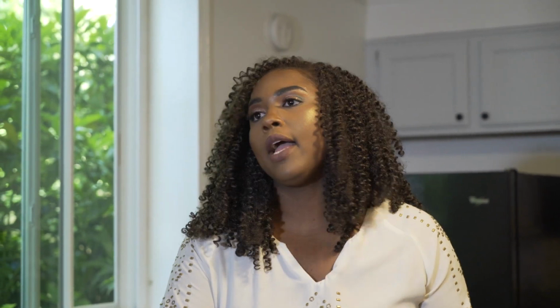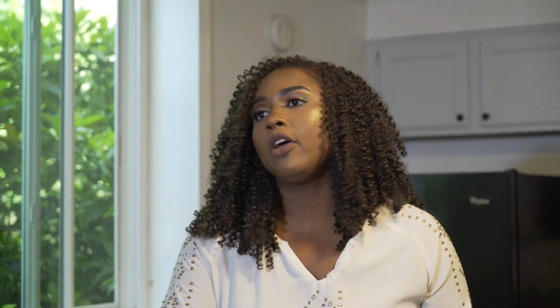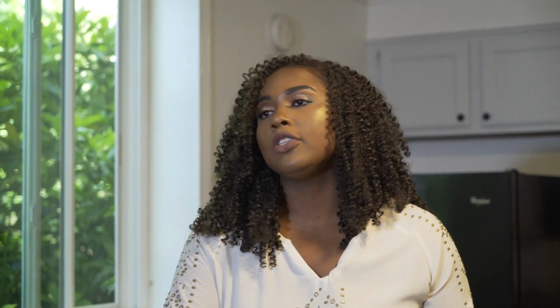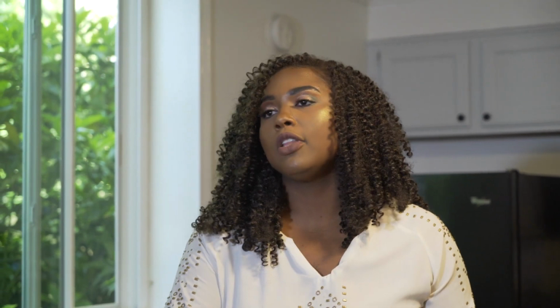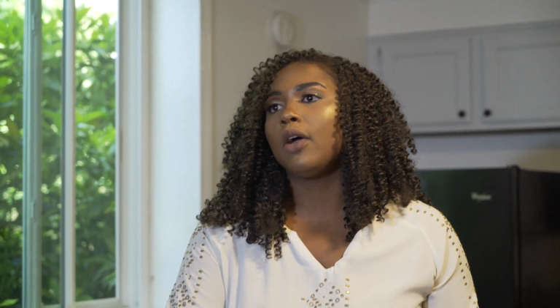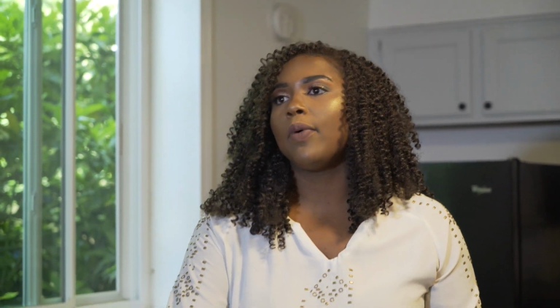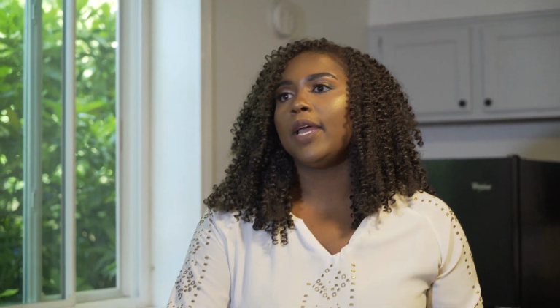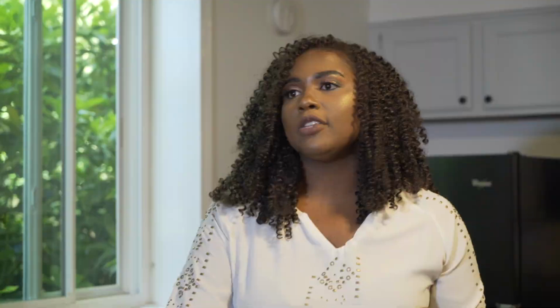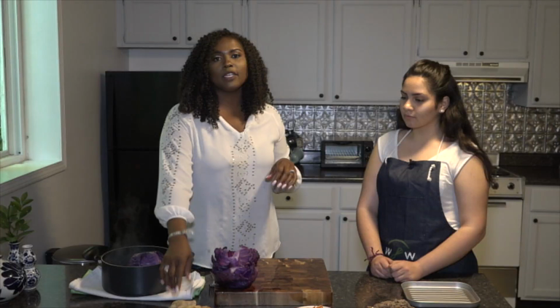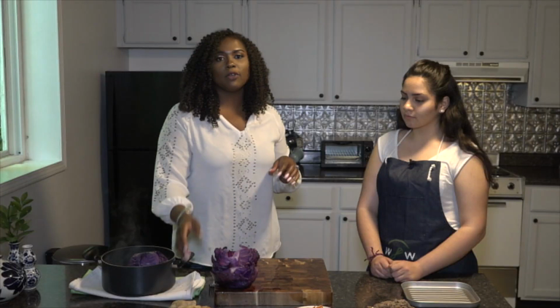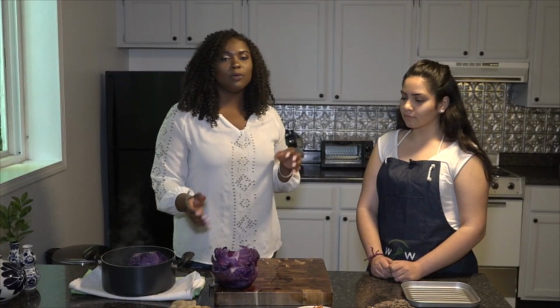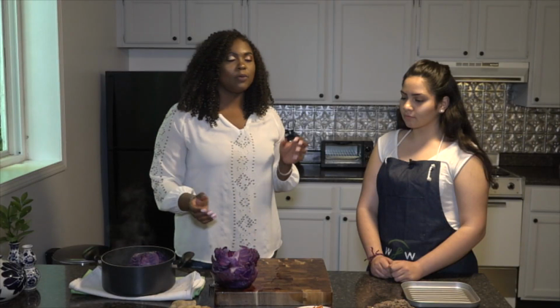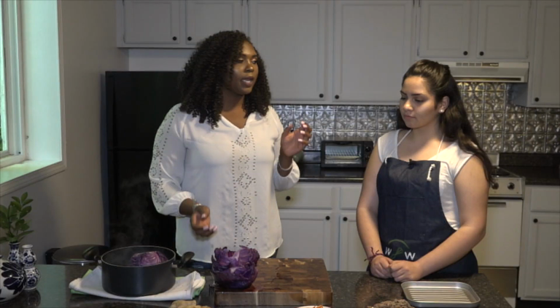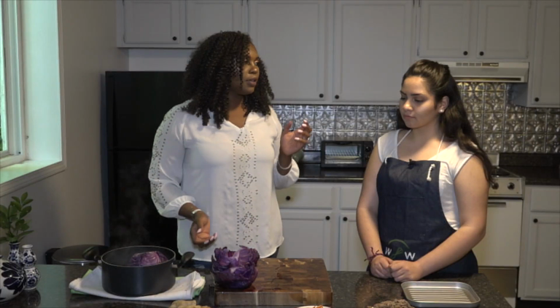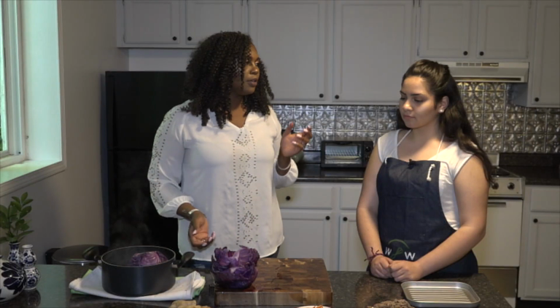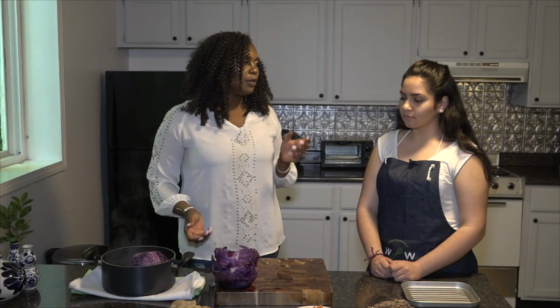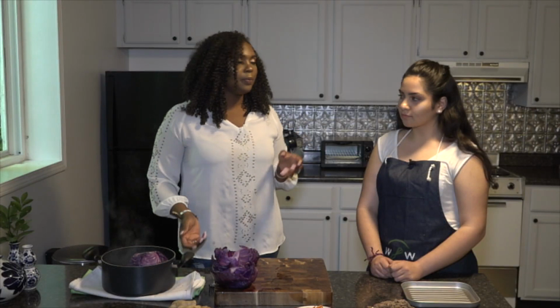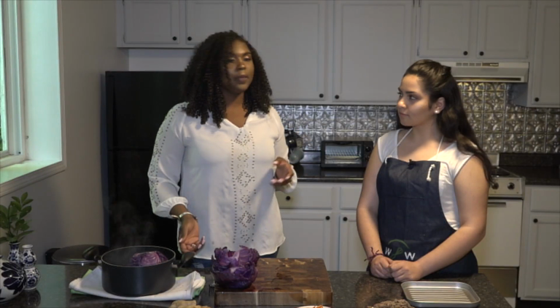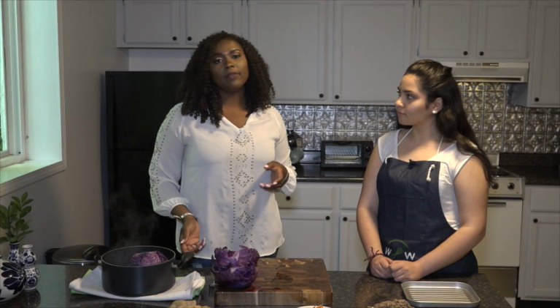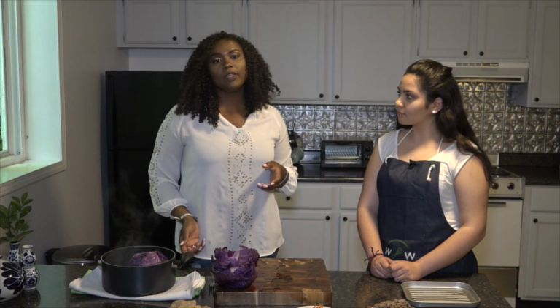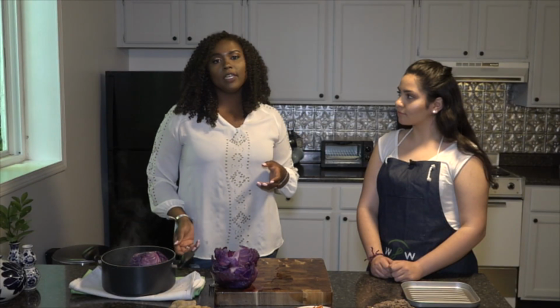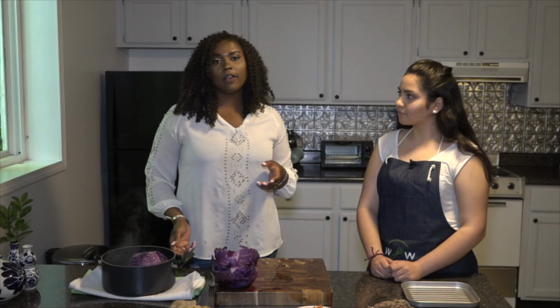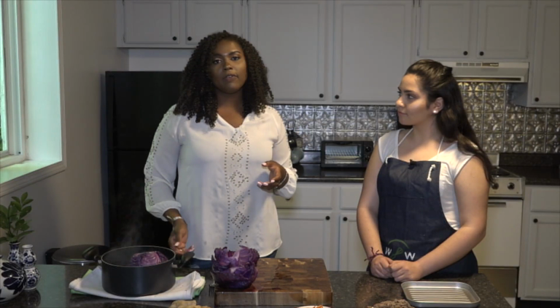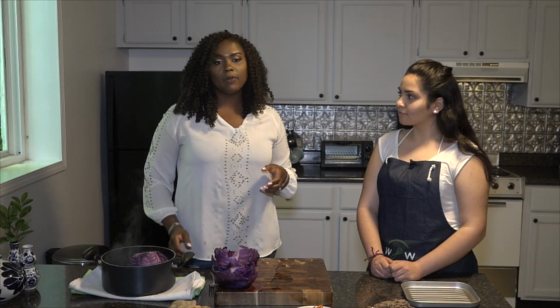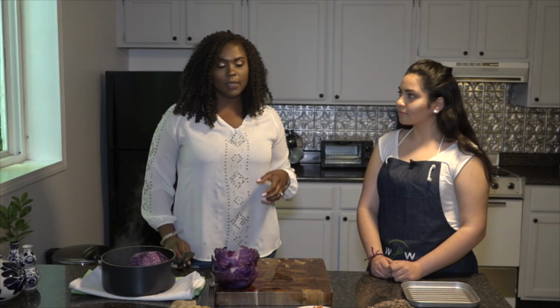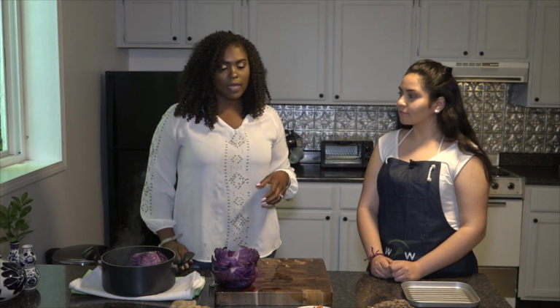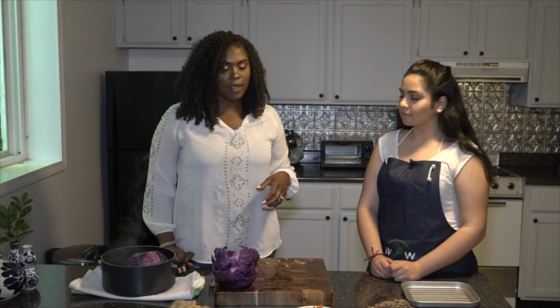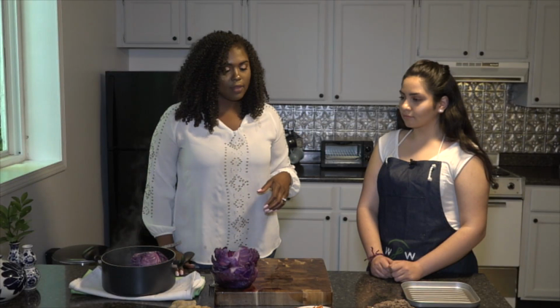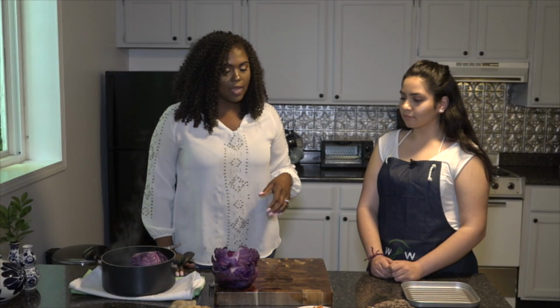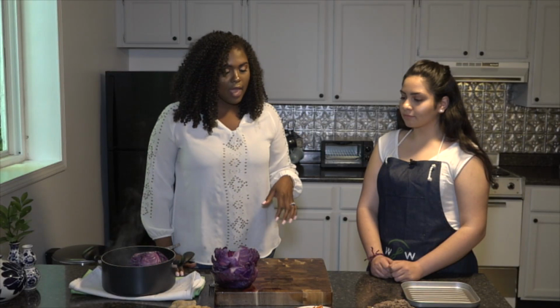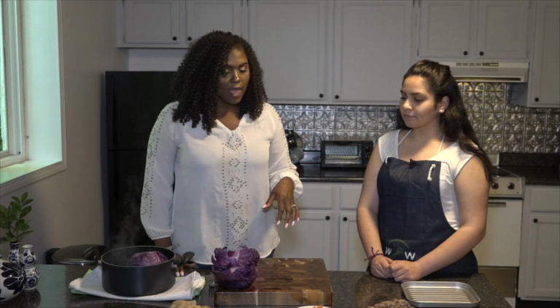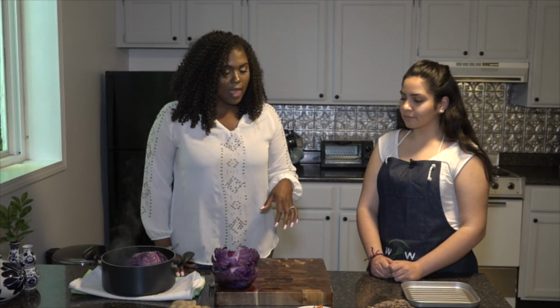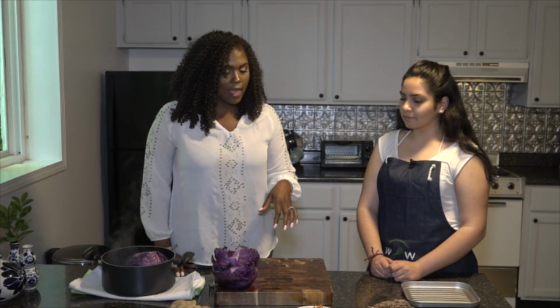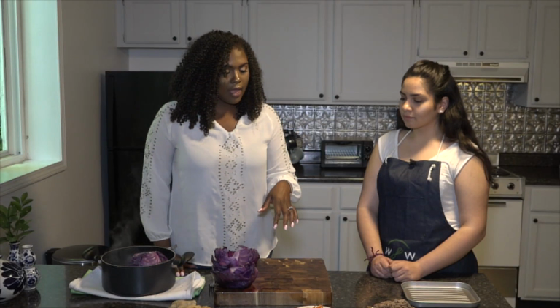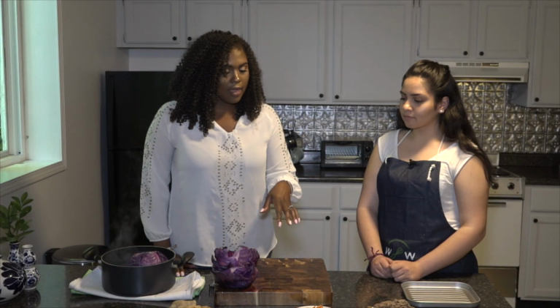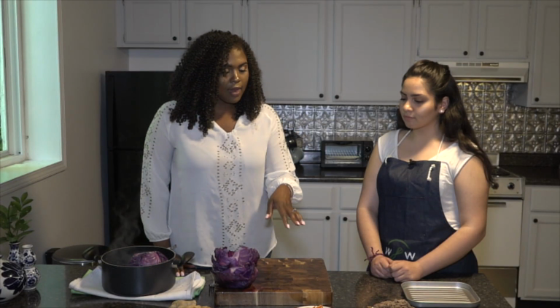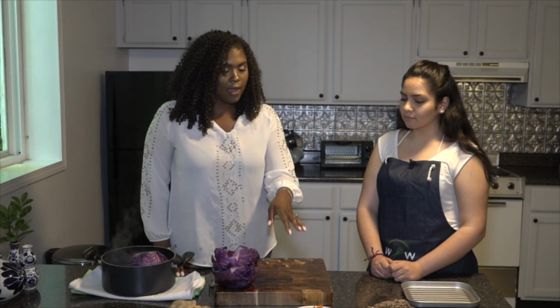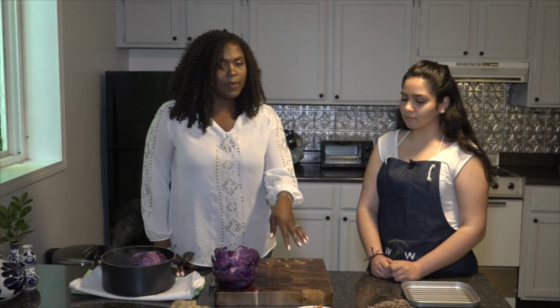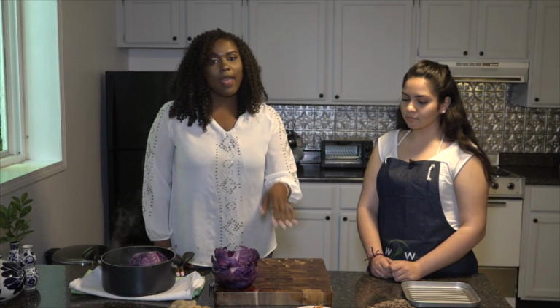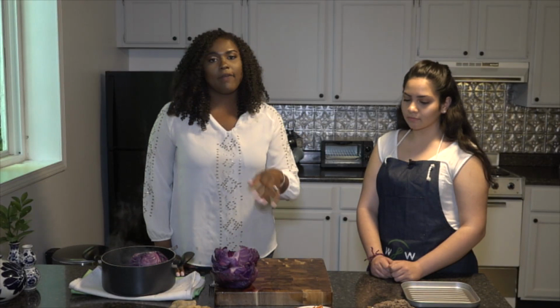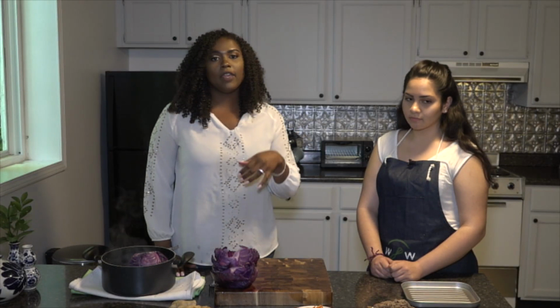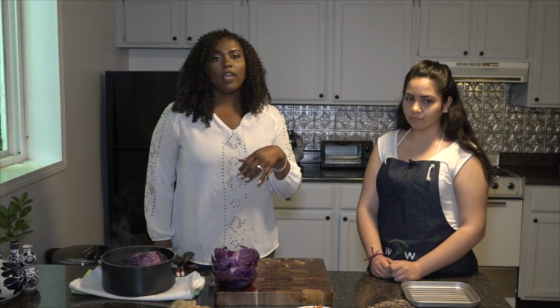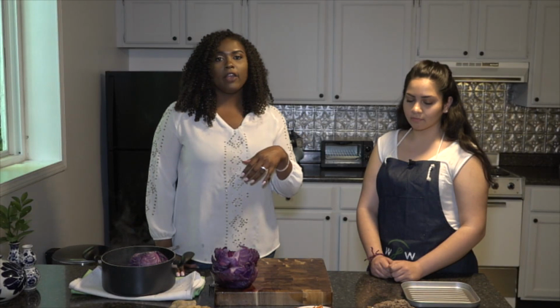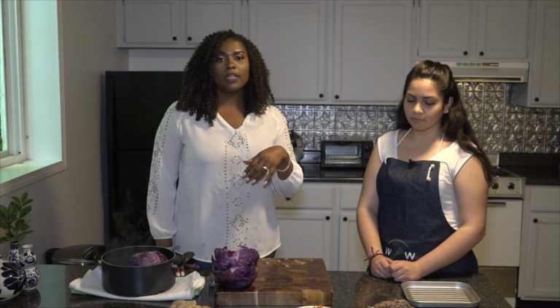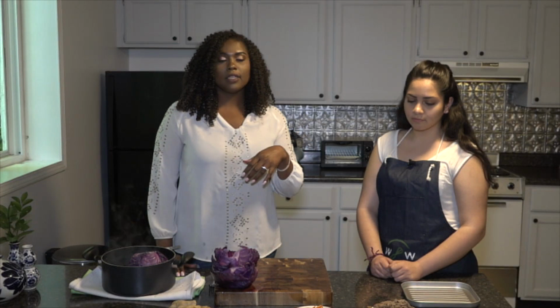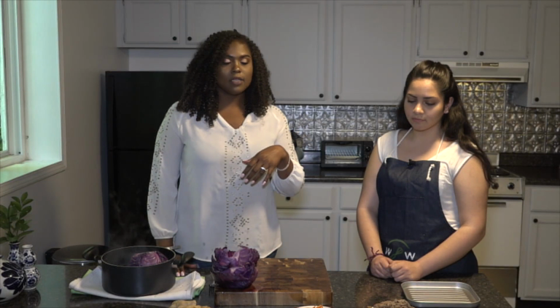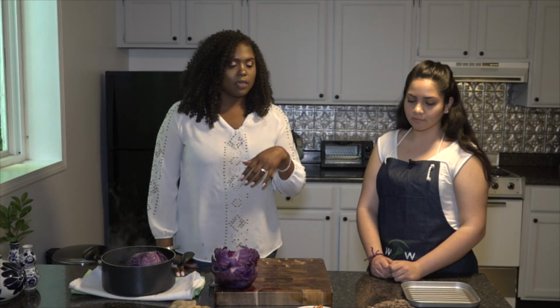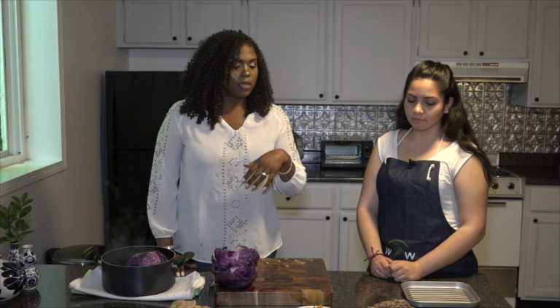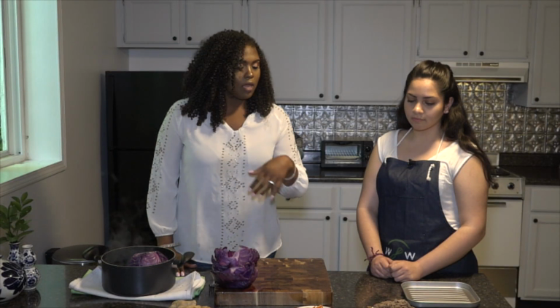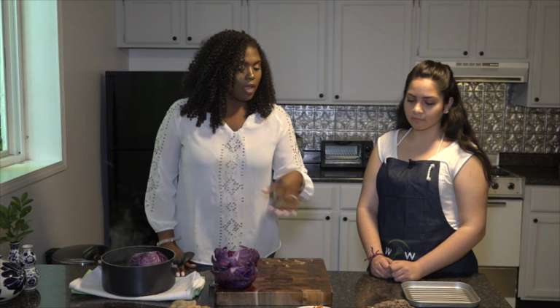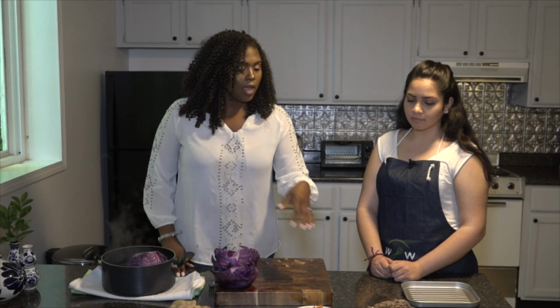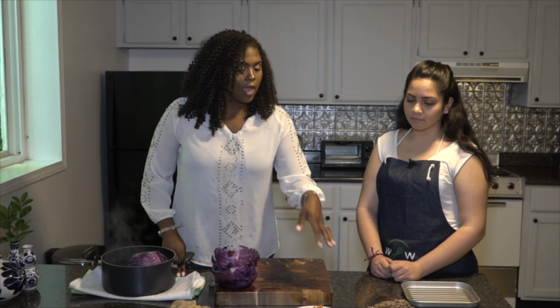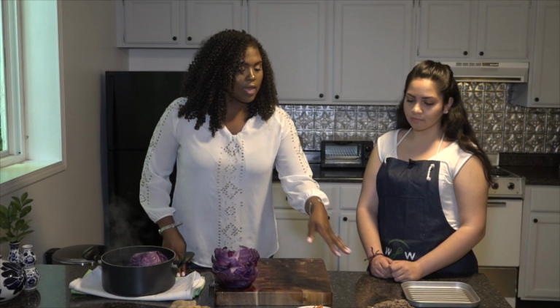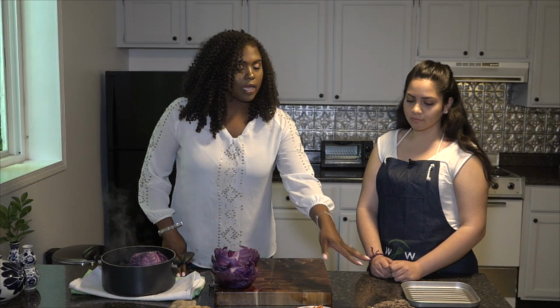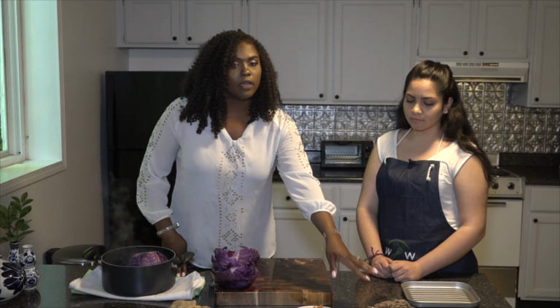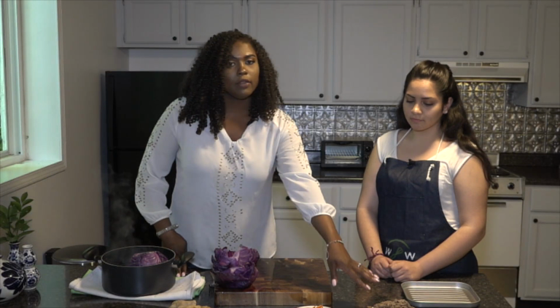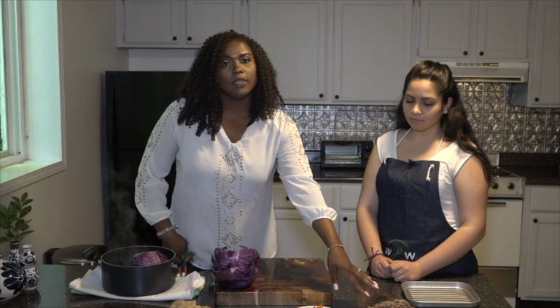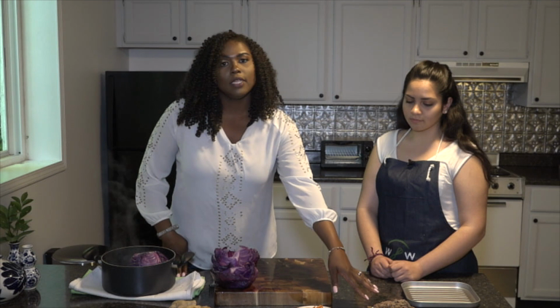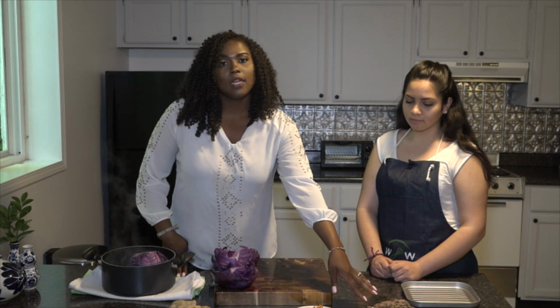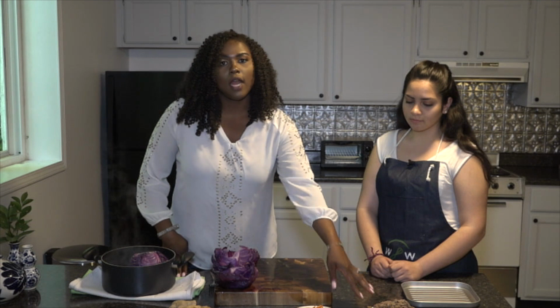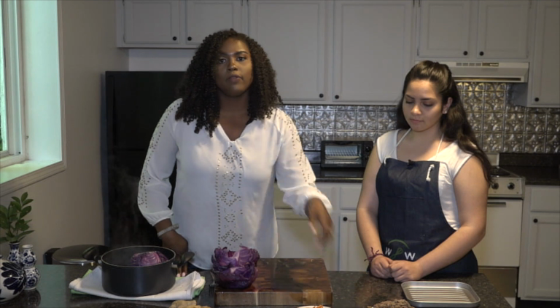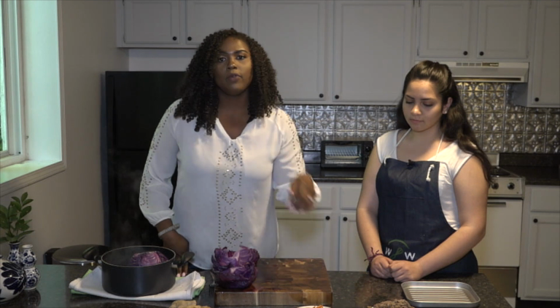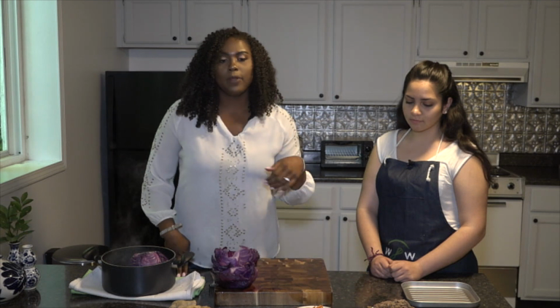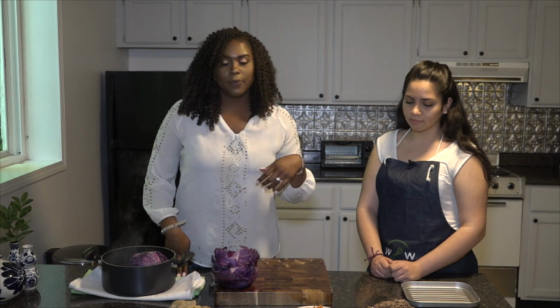A little goes a long way, so be really careful with that. And we have carrots, and I cooked this in olive oil.